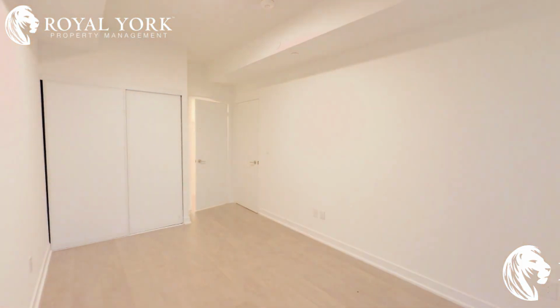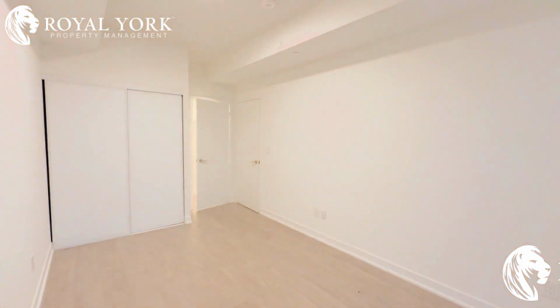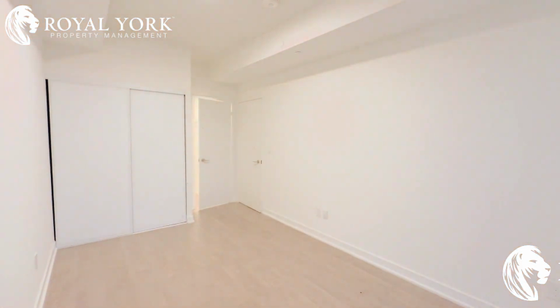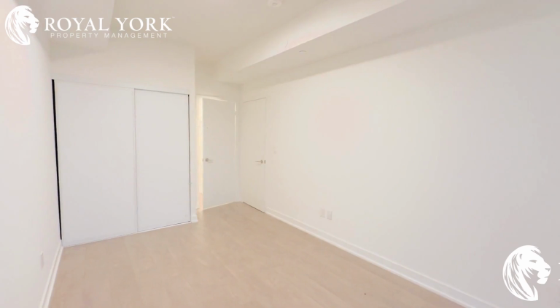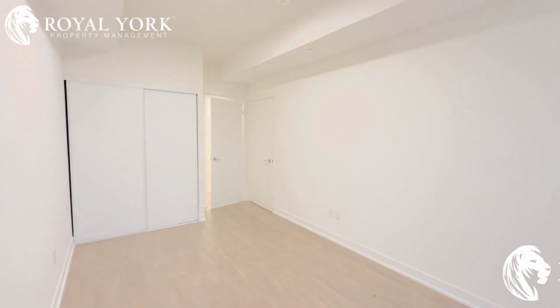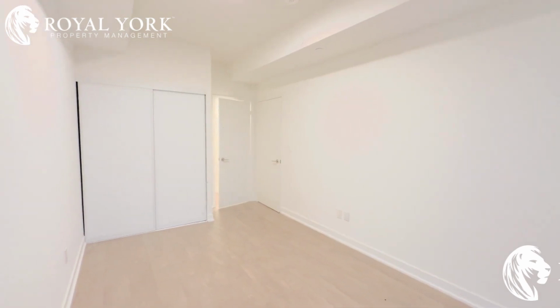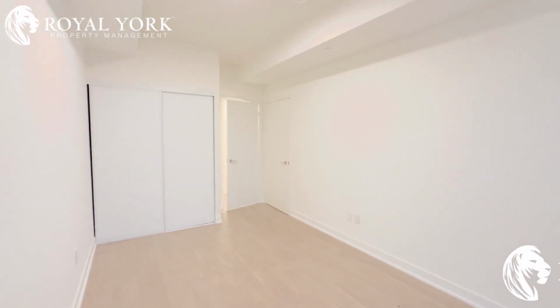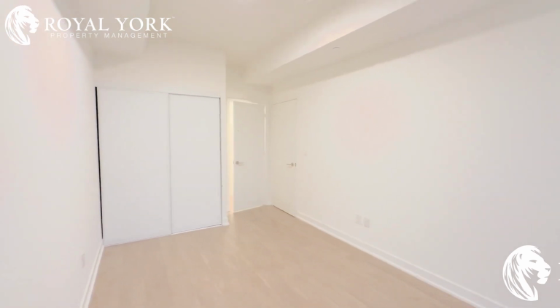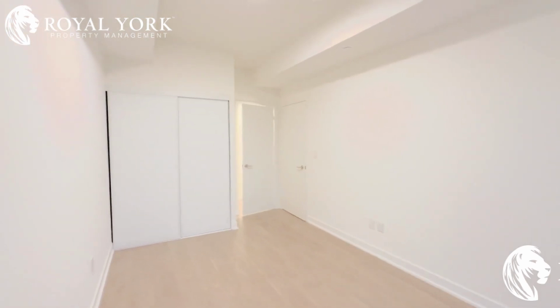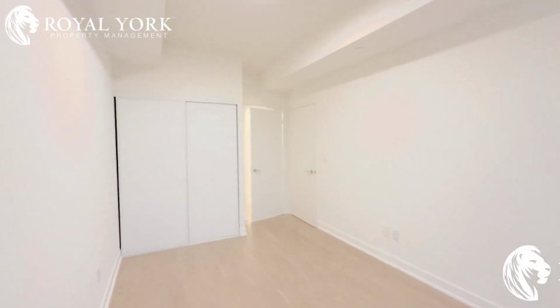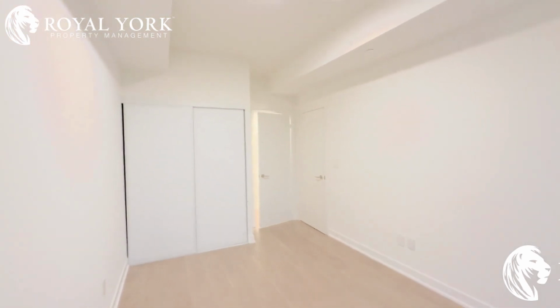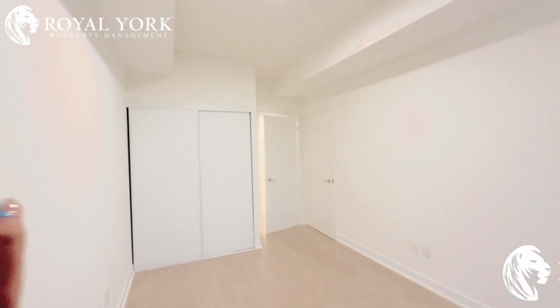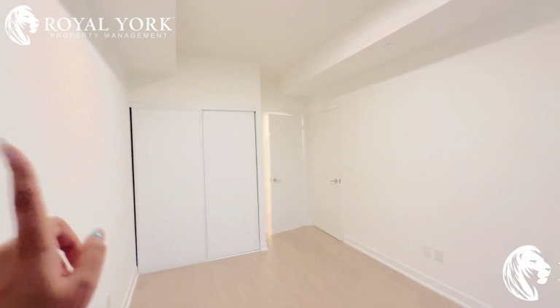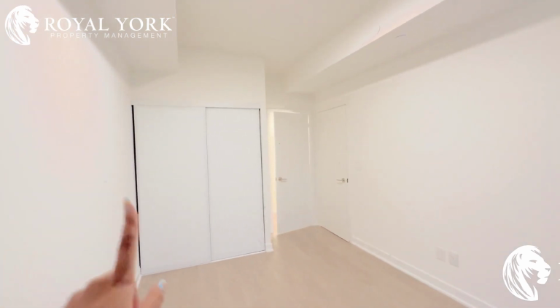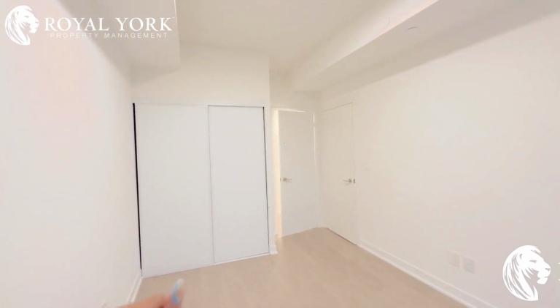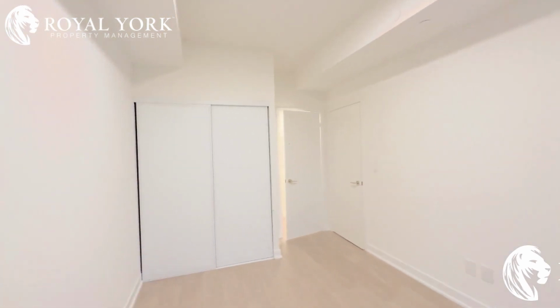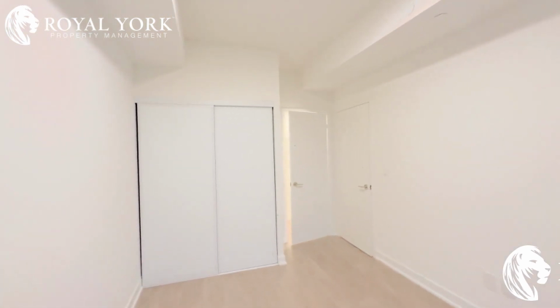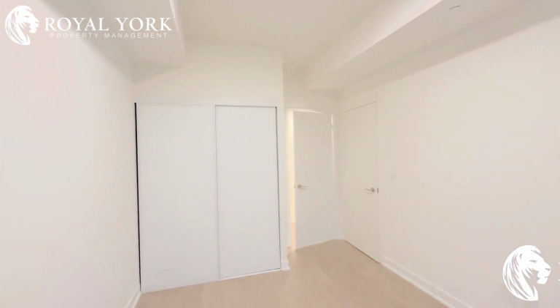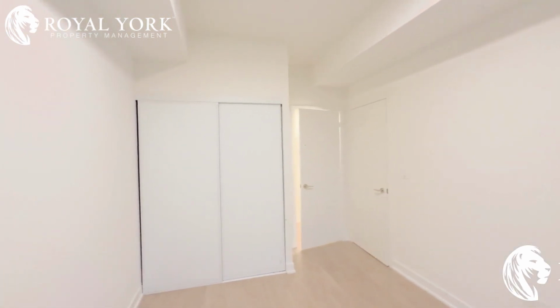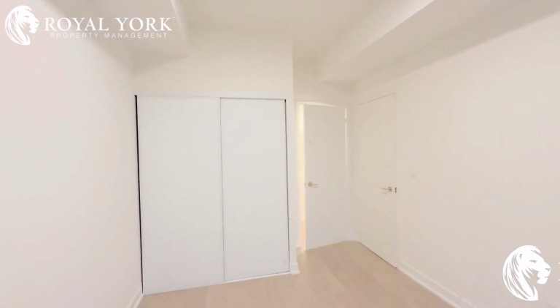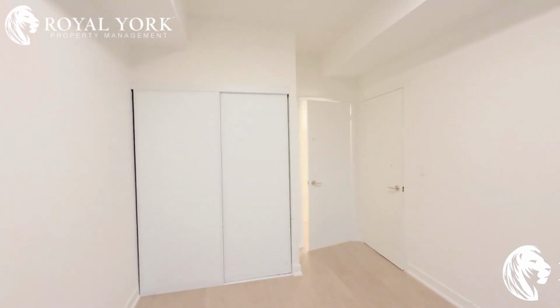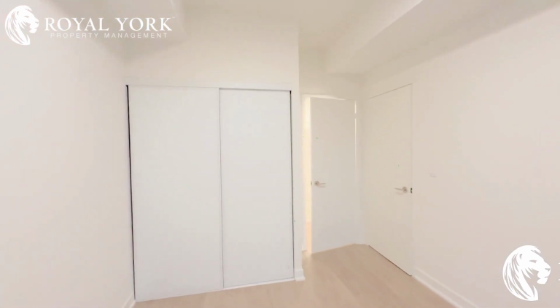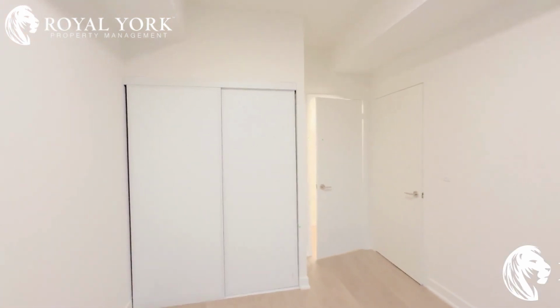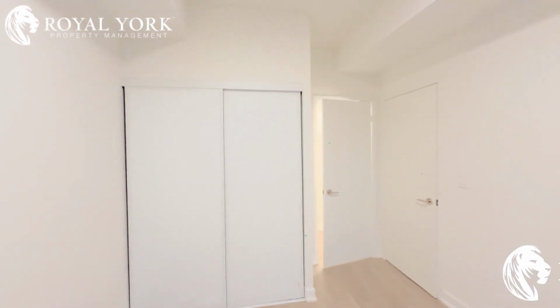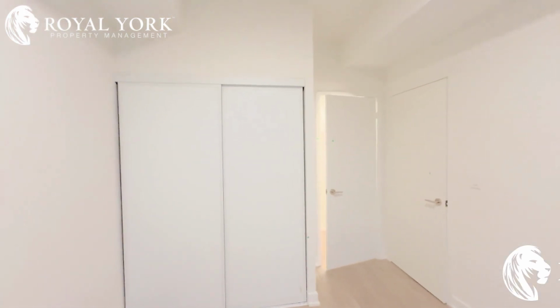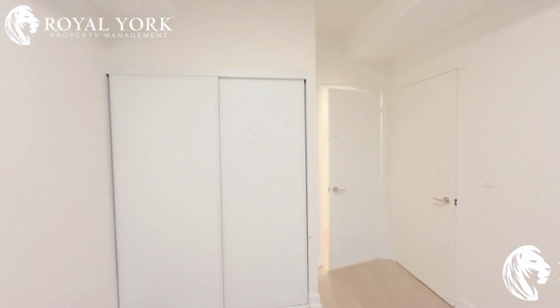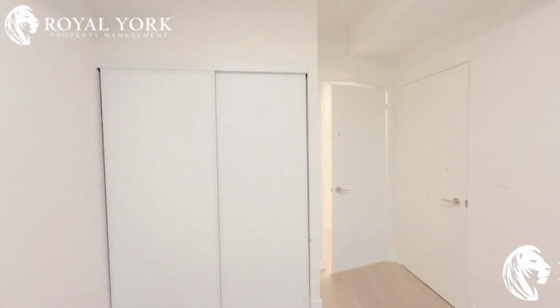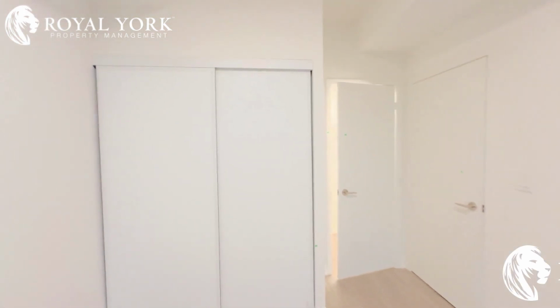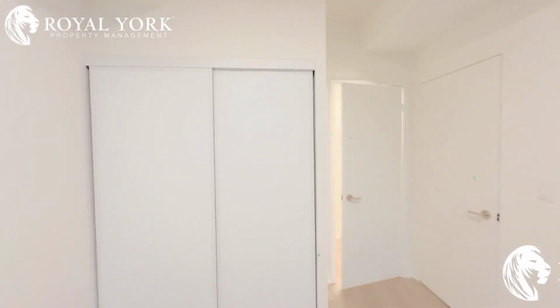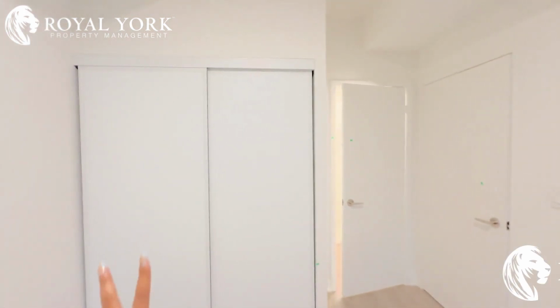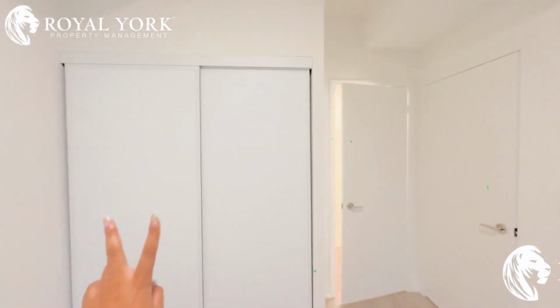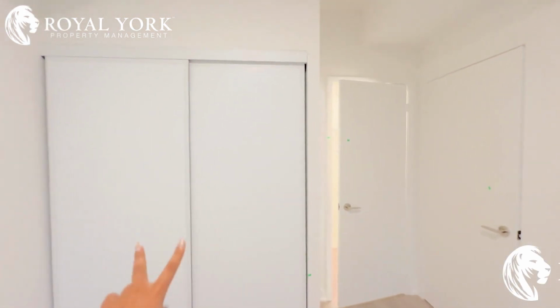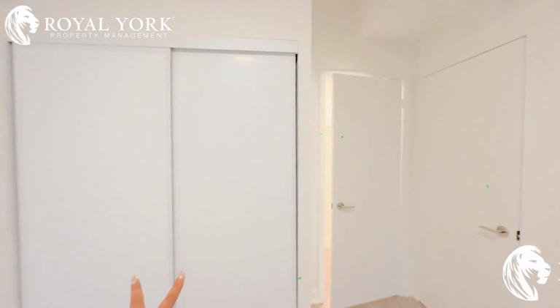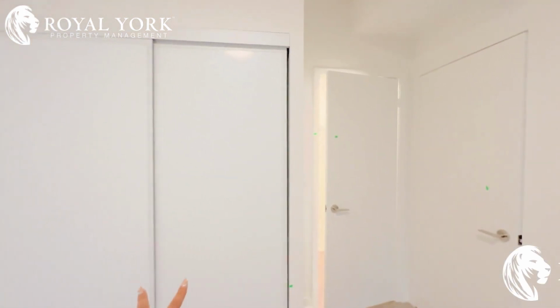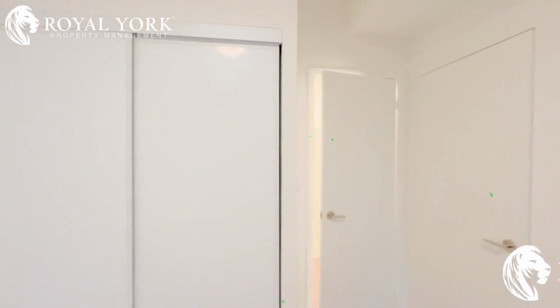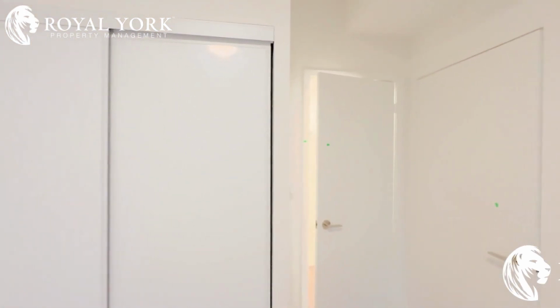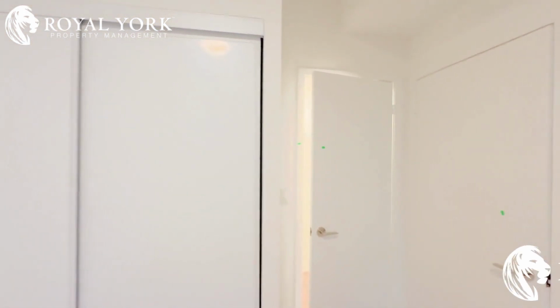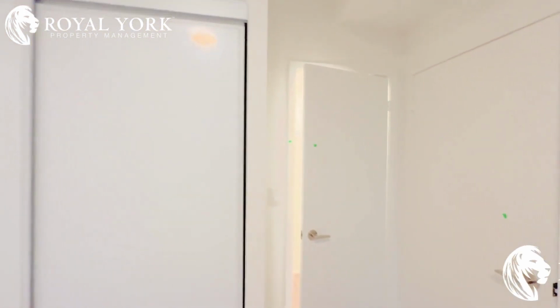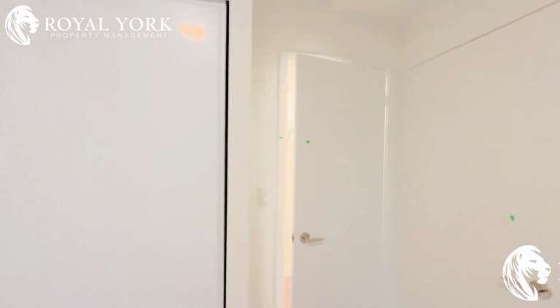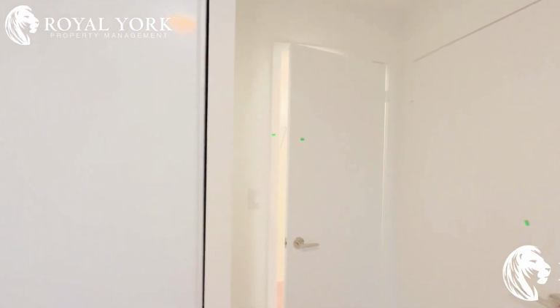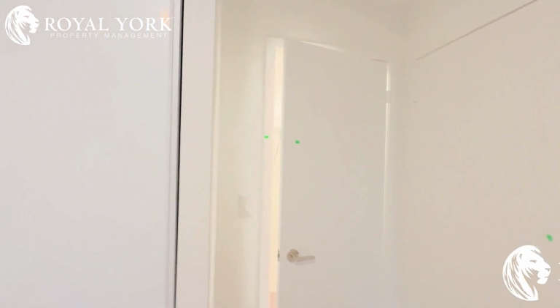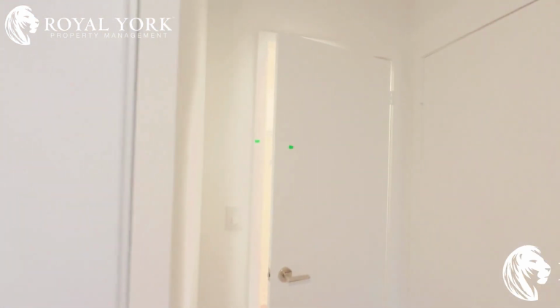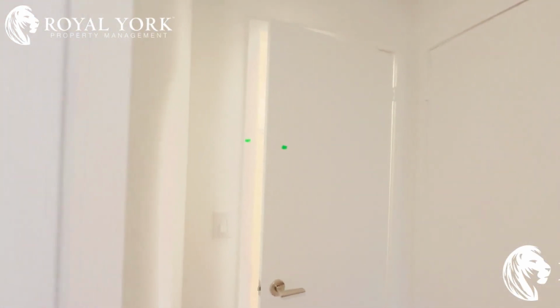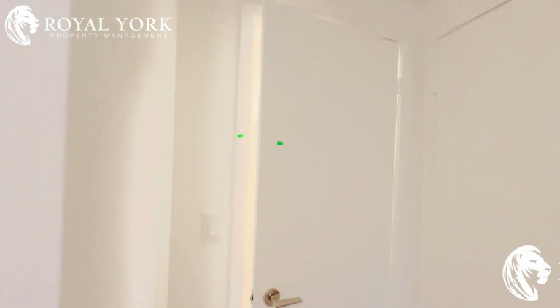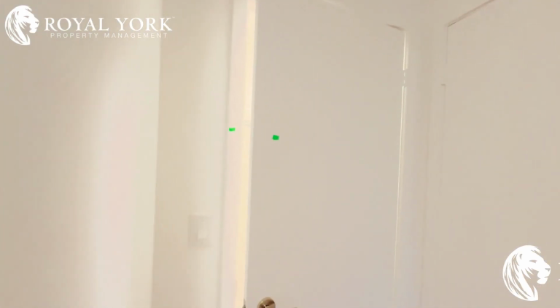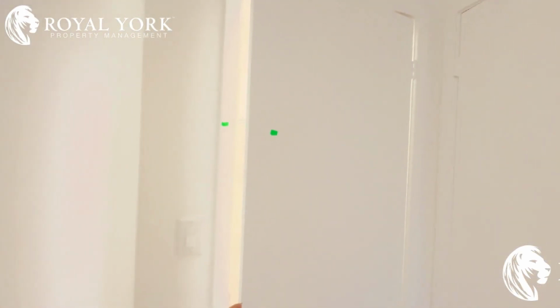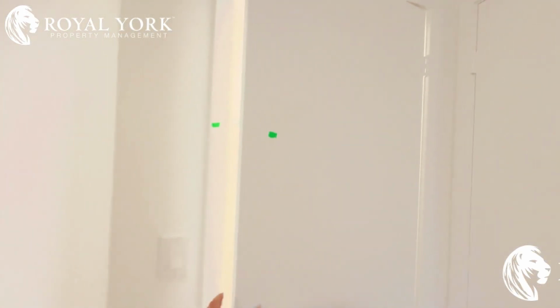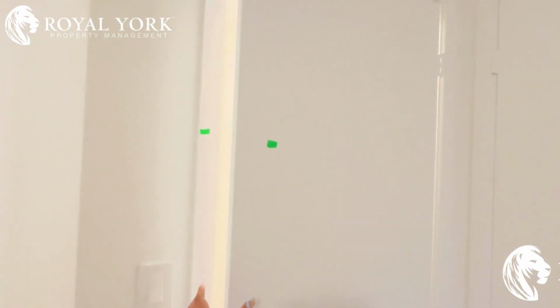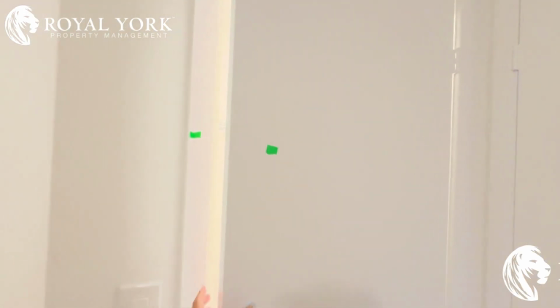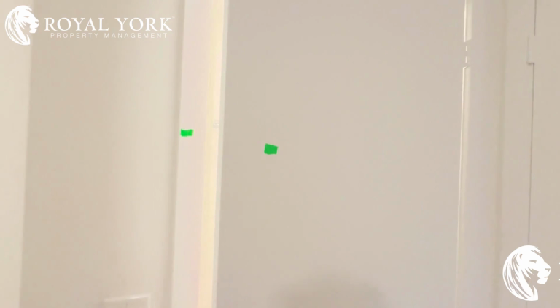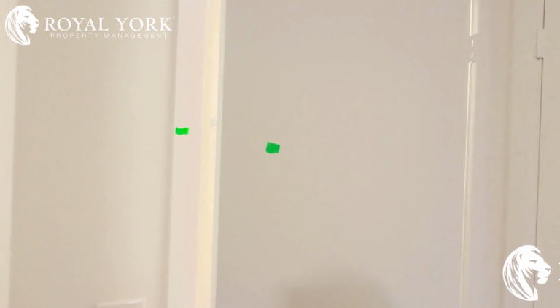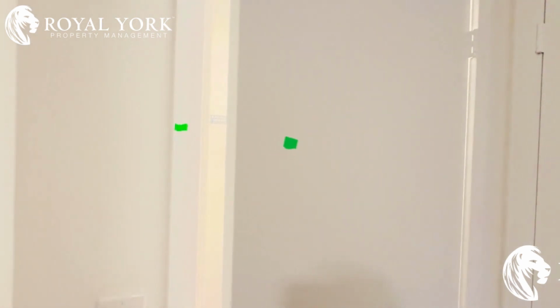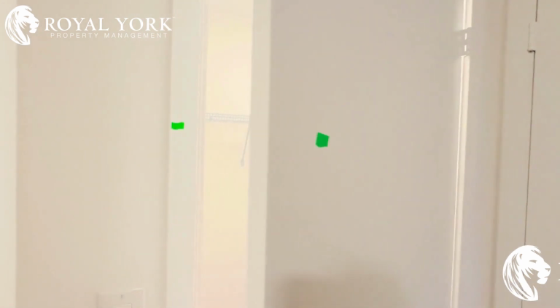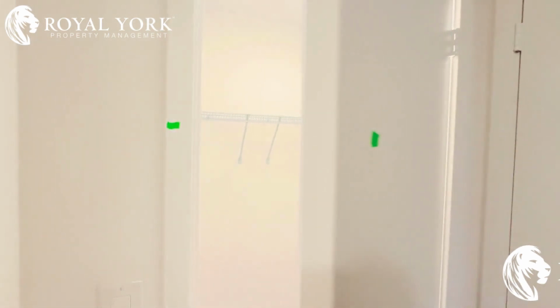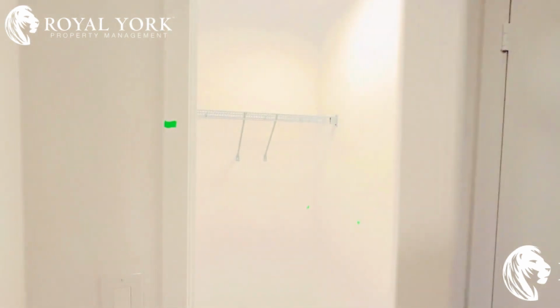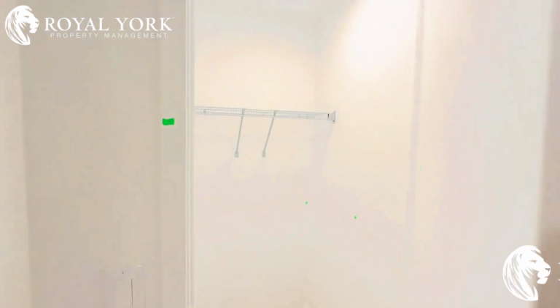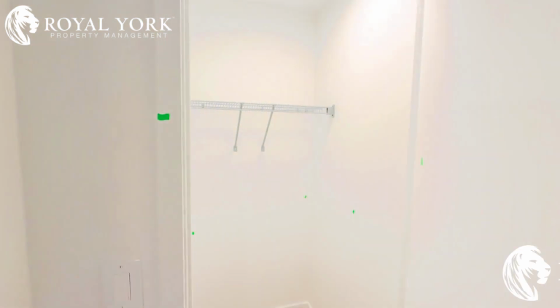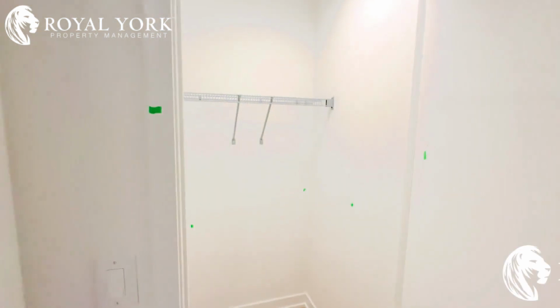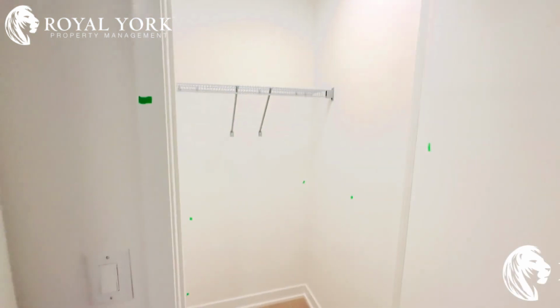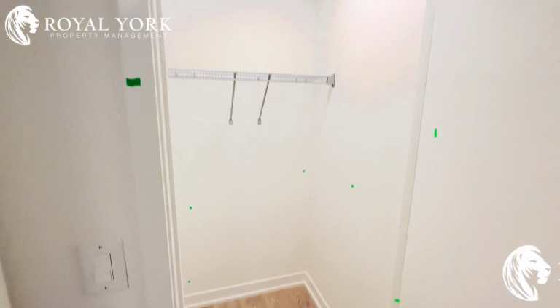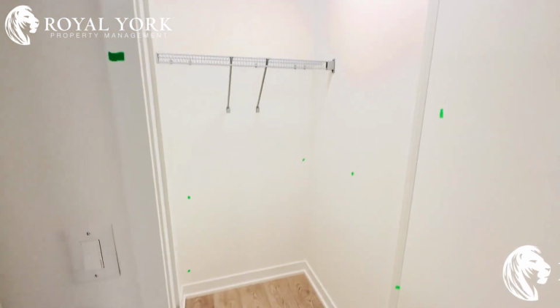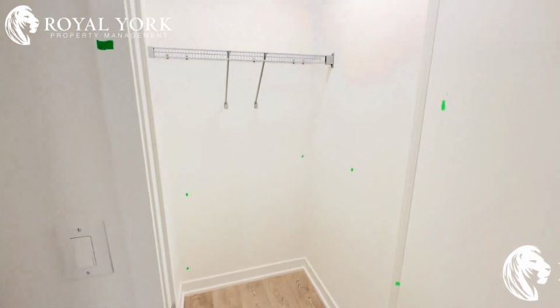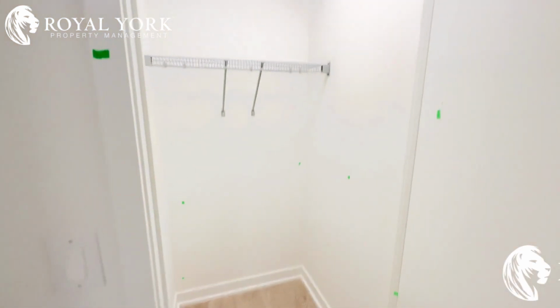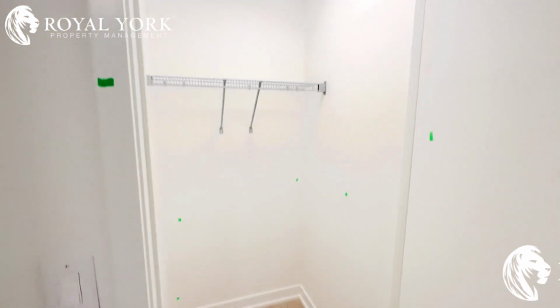You also have two closets in this room — a double door closet plus an extra closet.